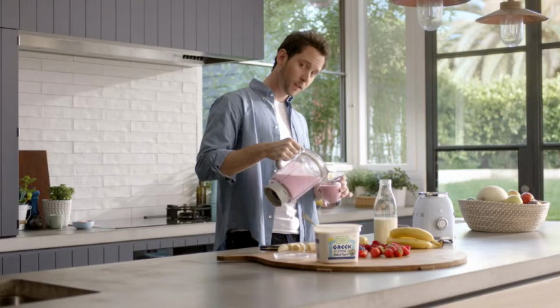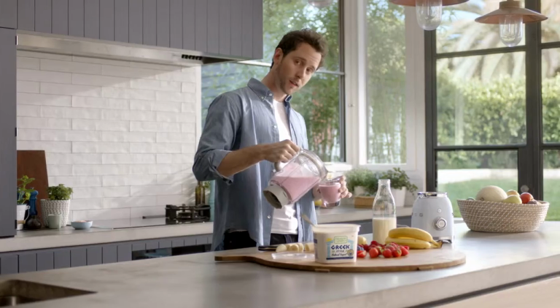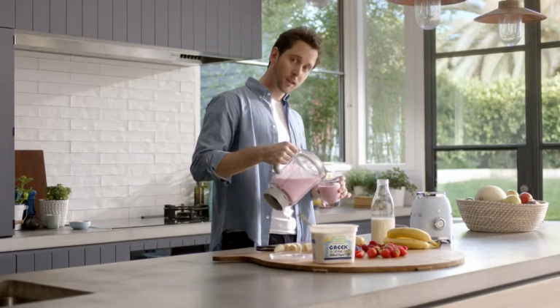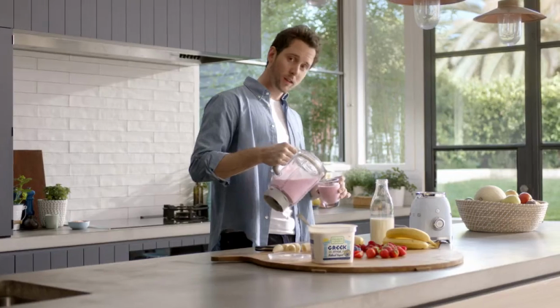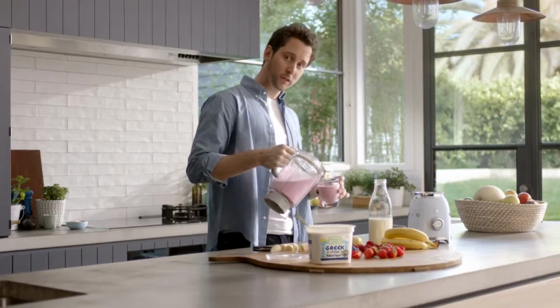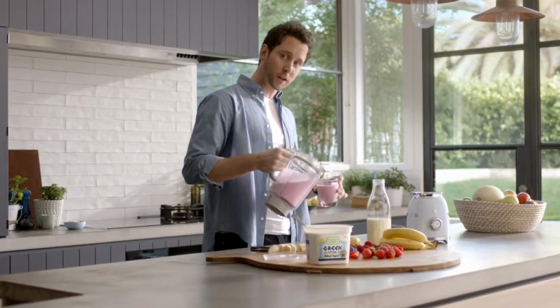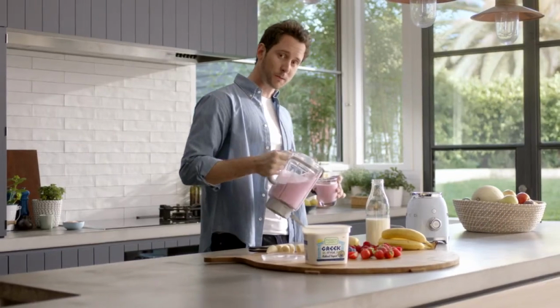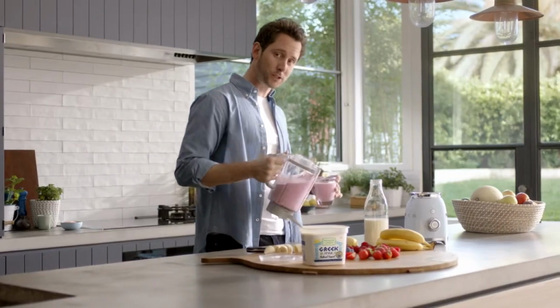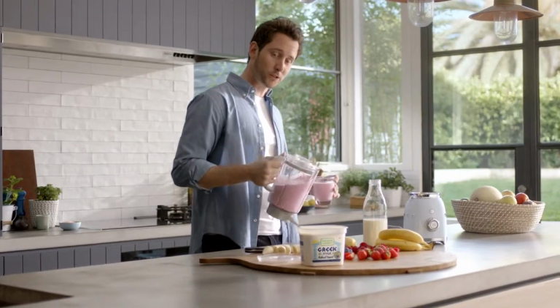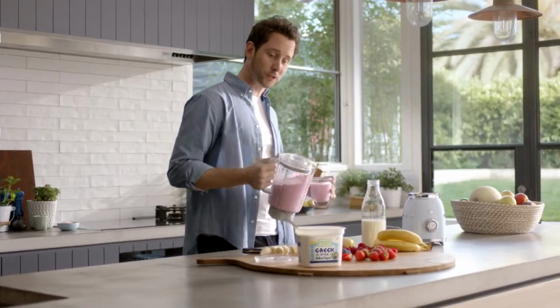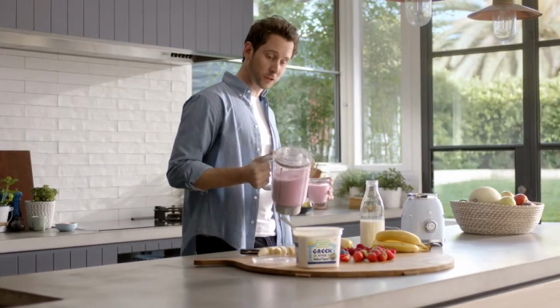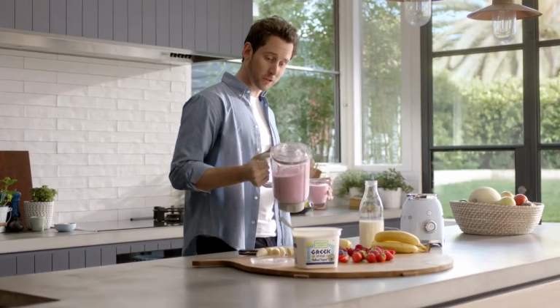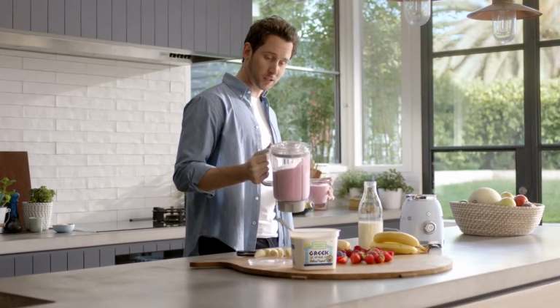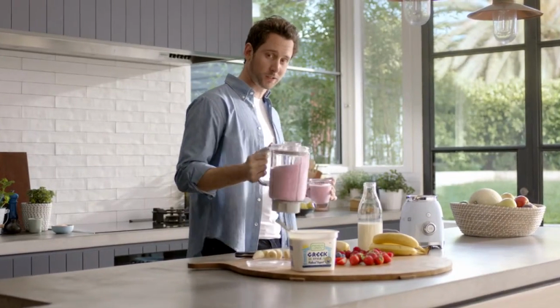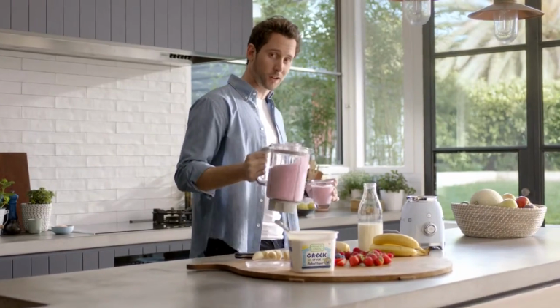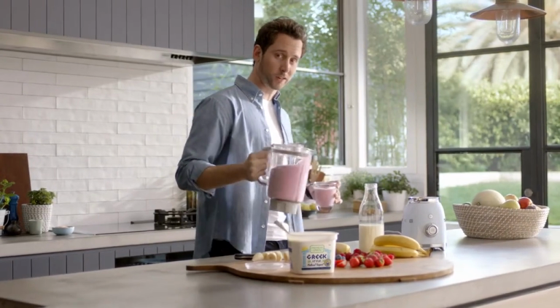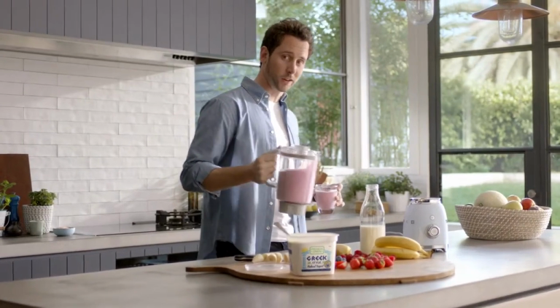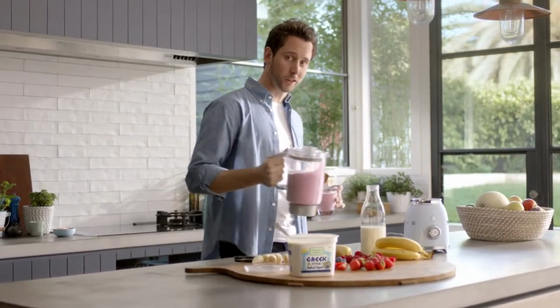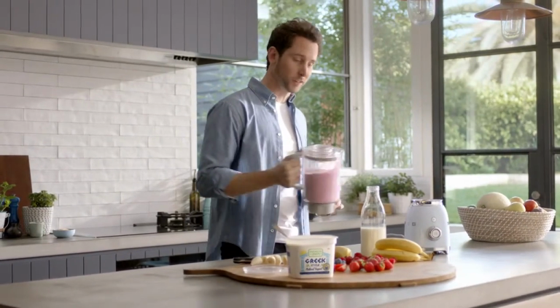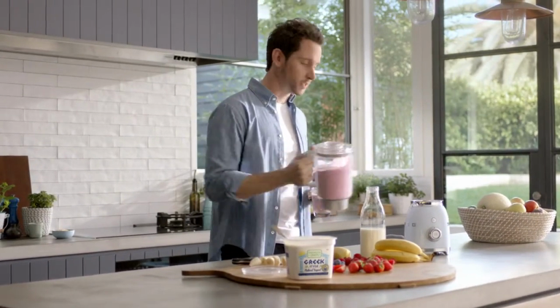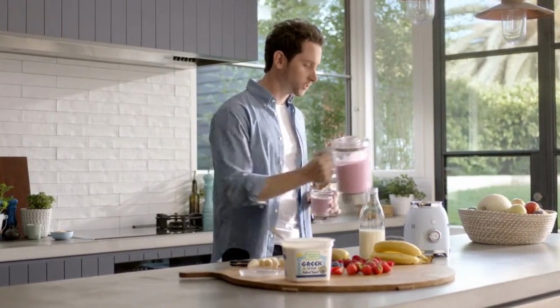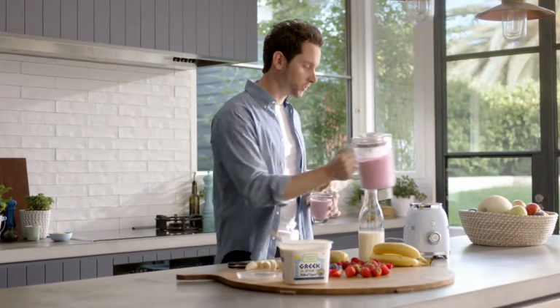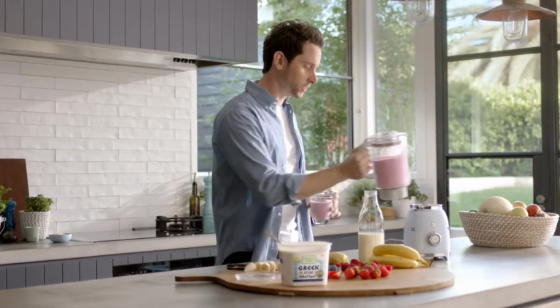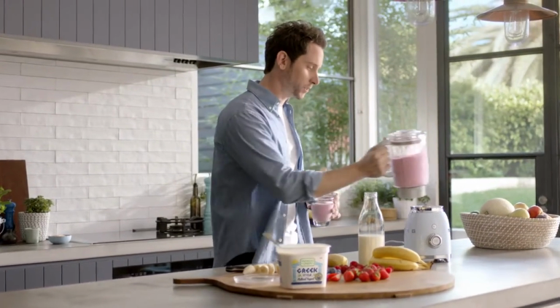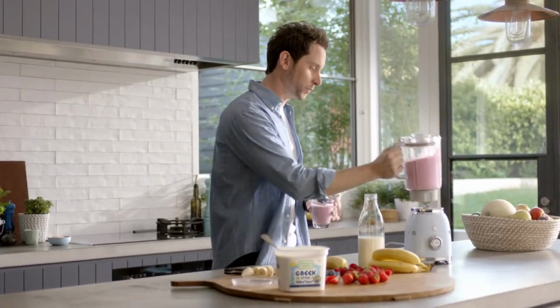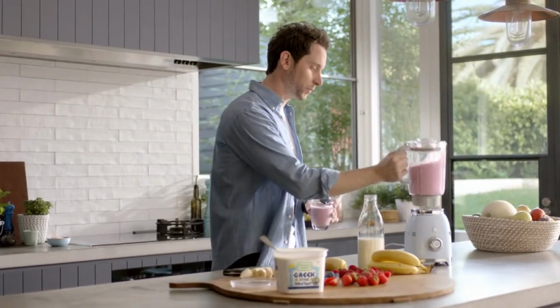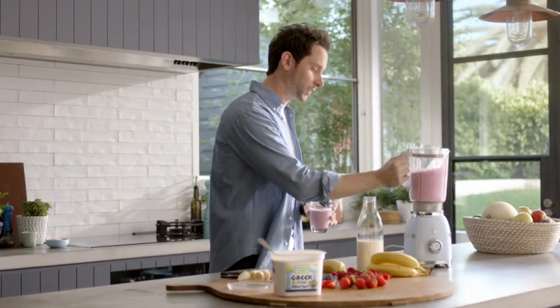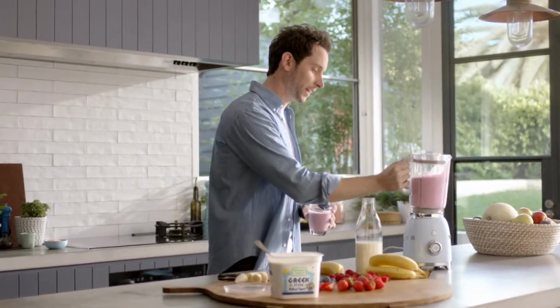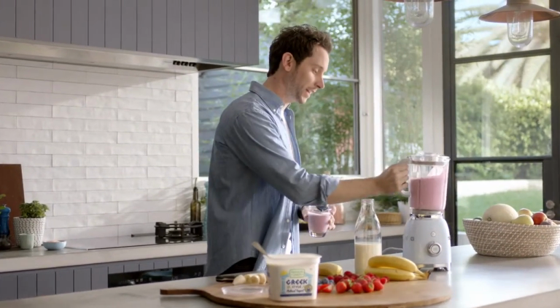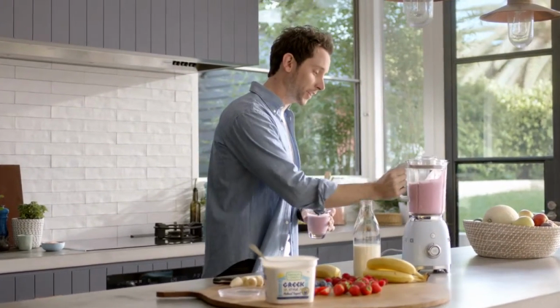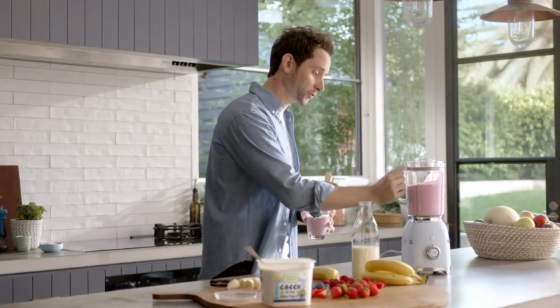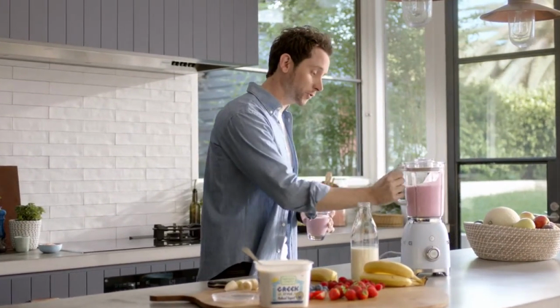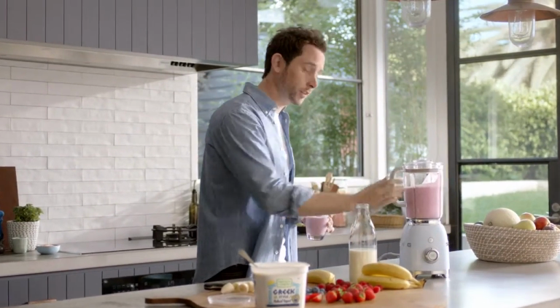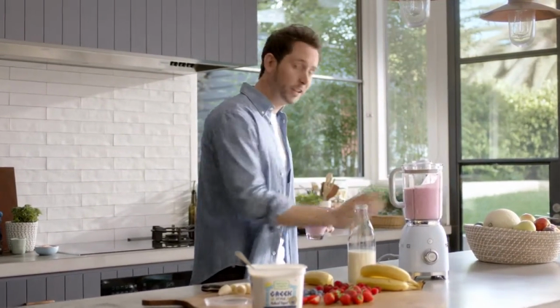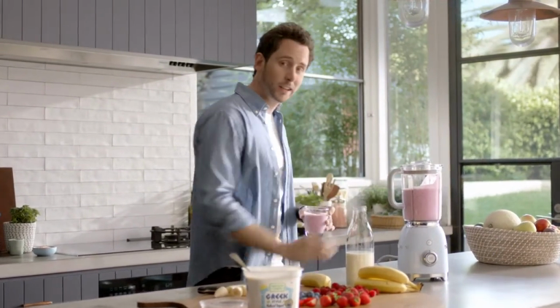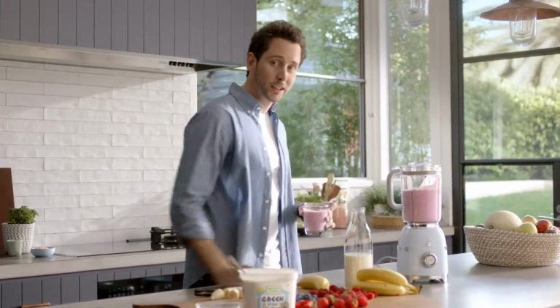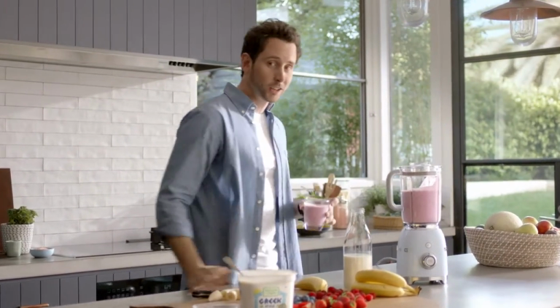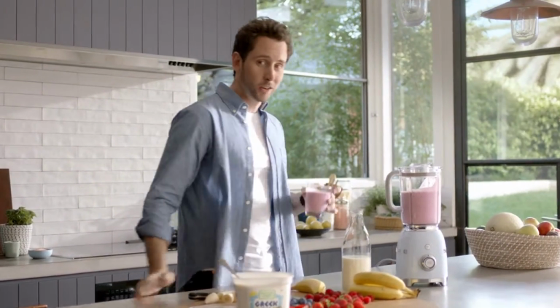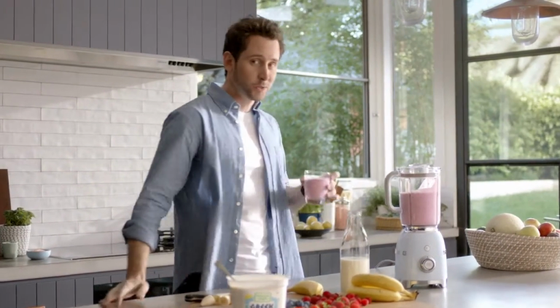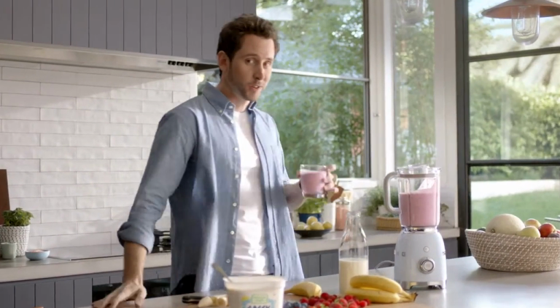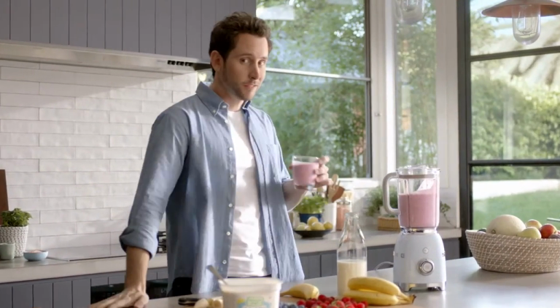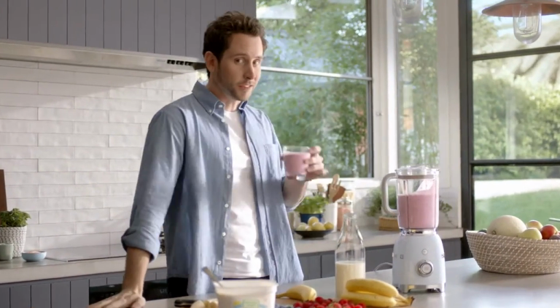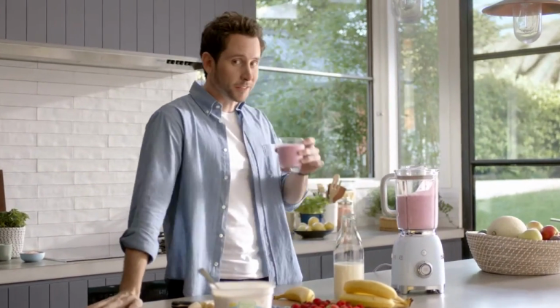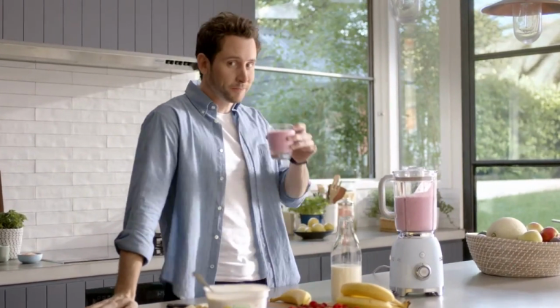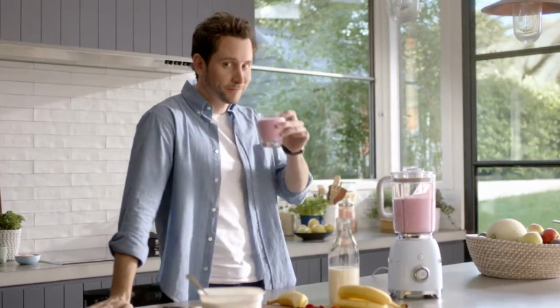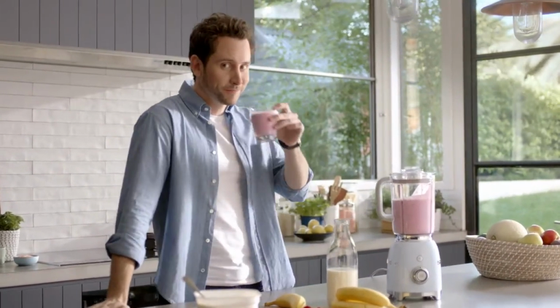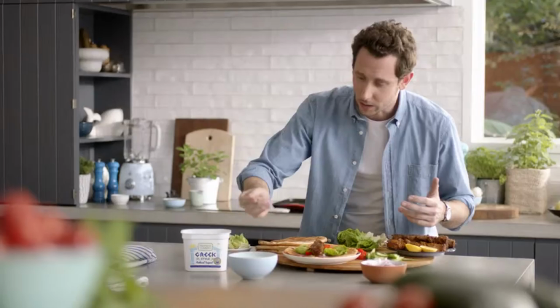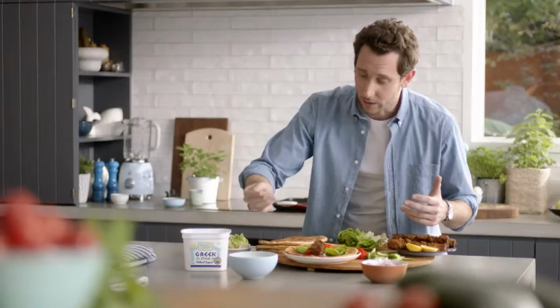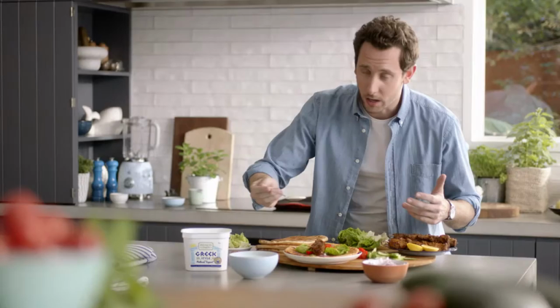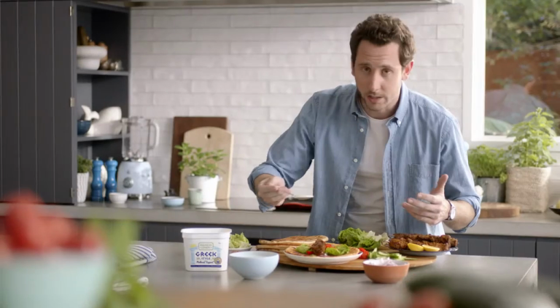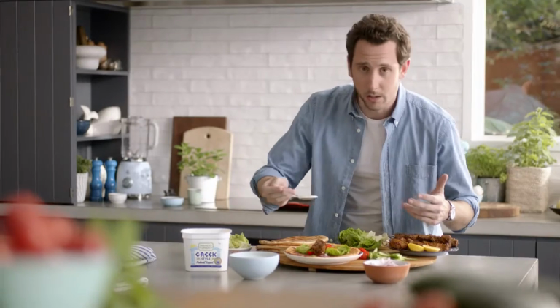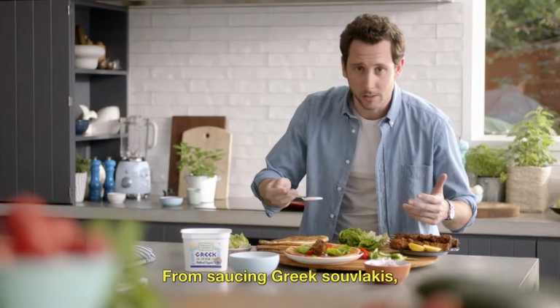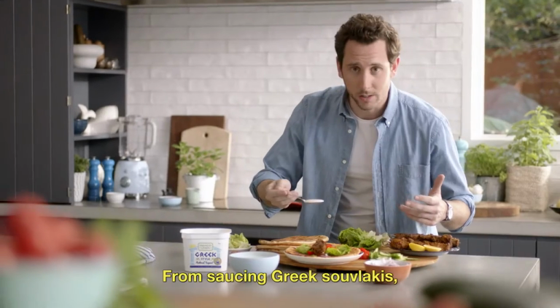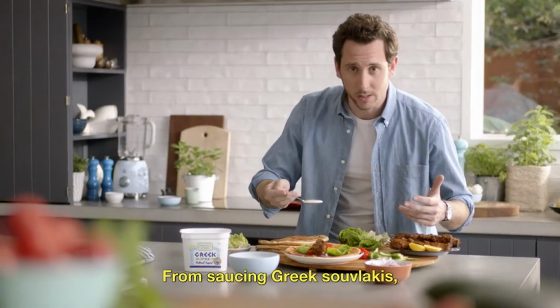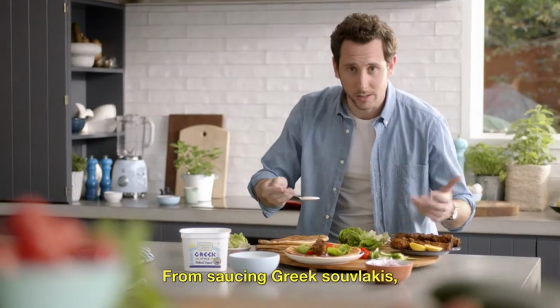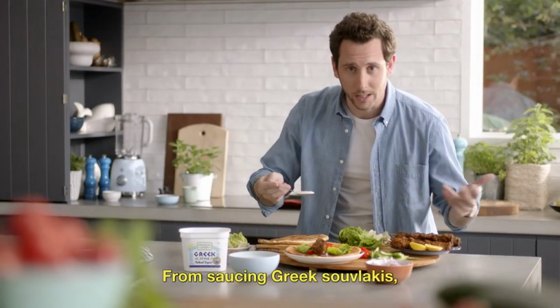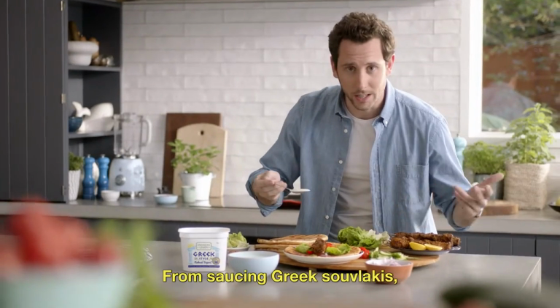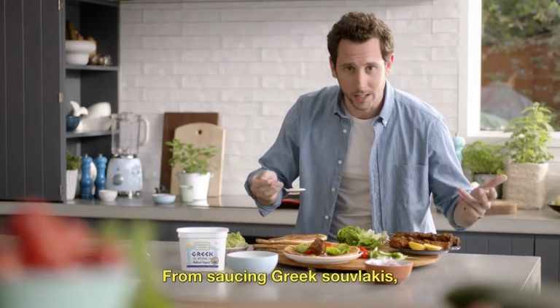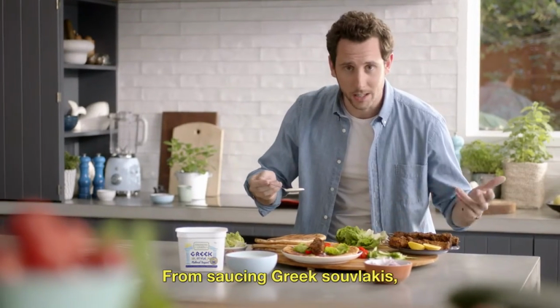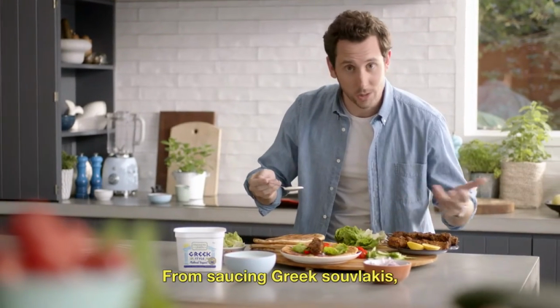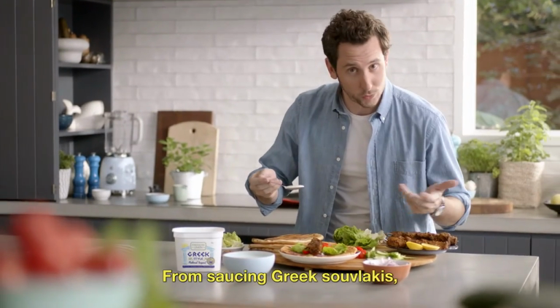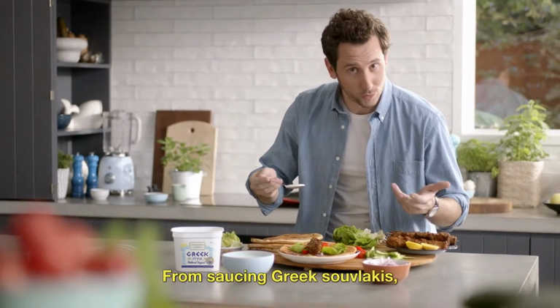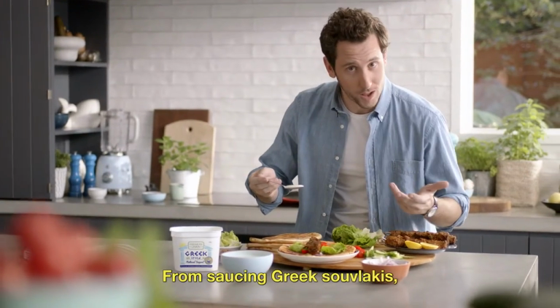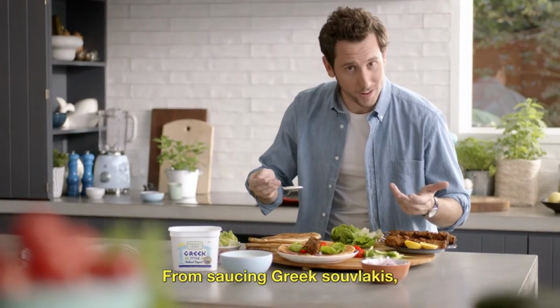Farmer's Union Greek Style Yoghurt is so simple and natural, it goes with everything.